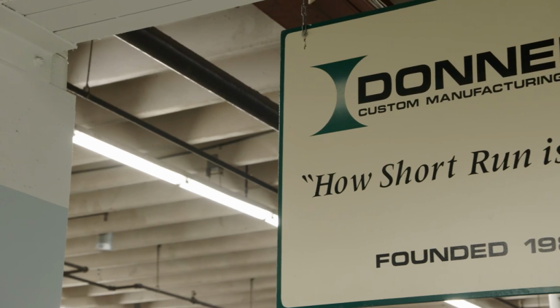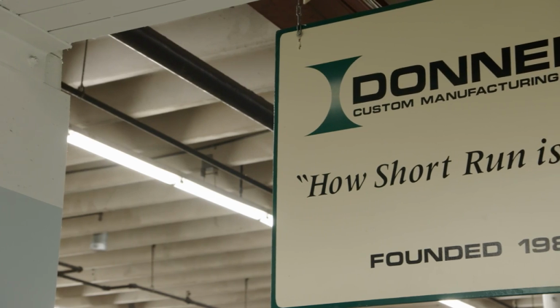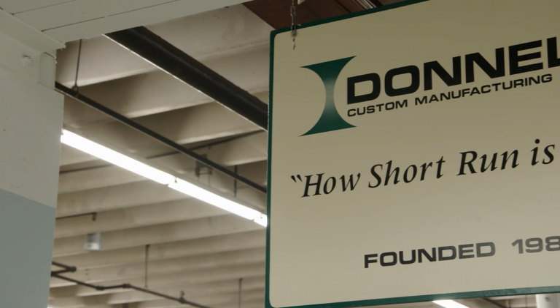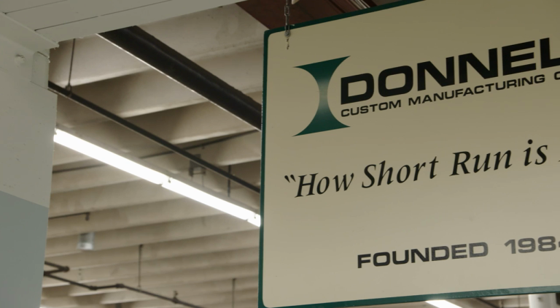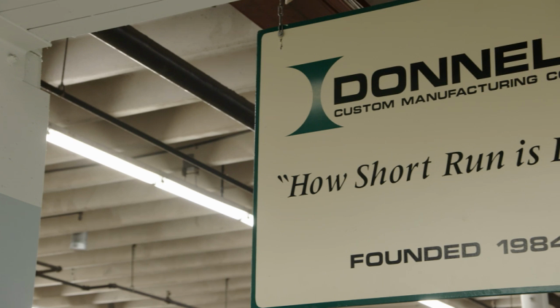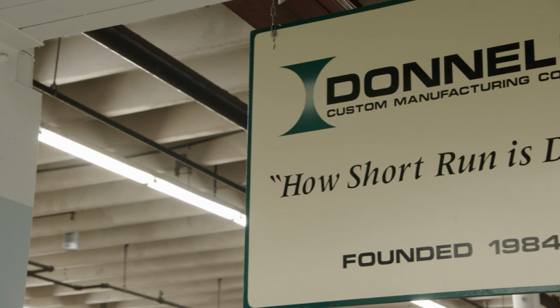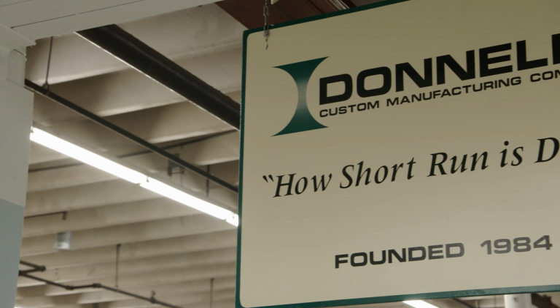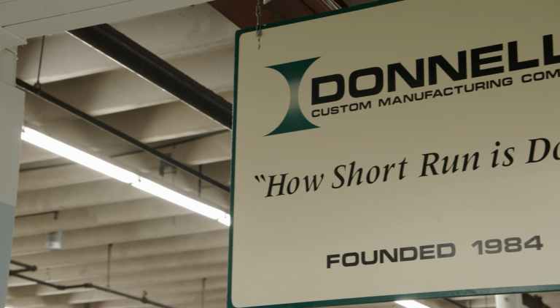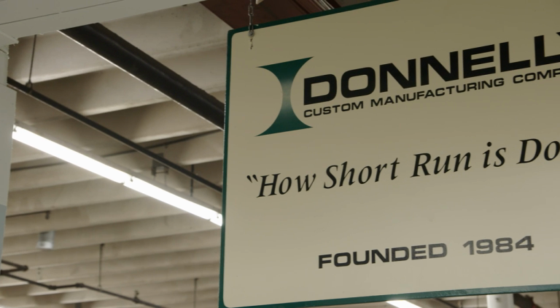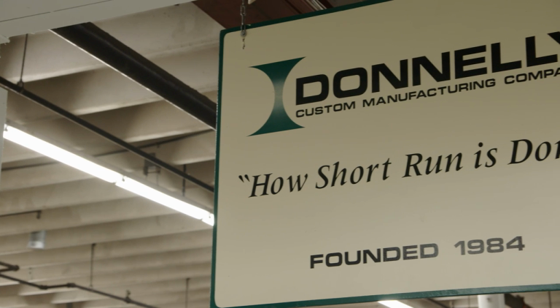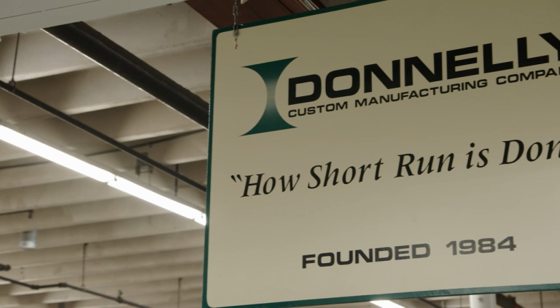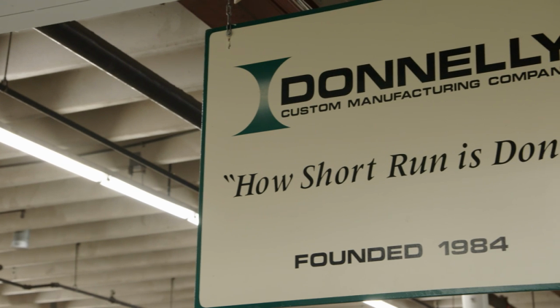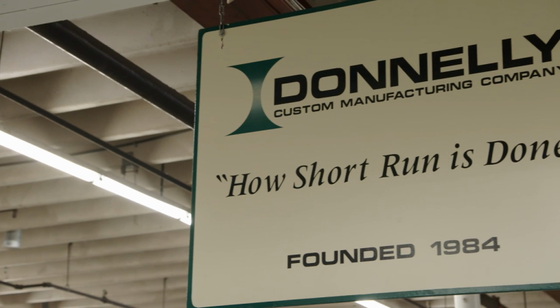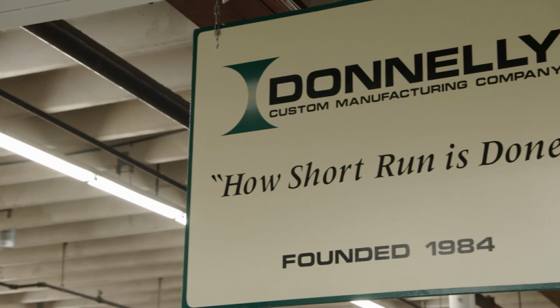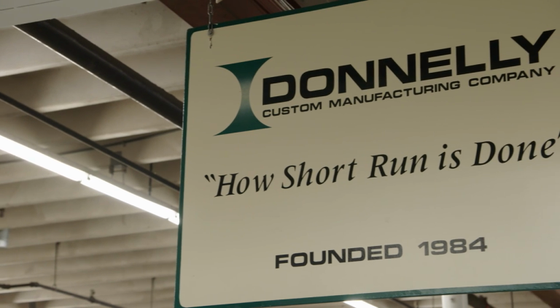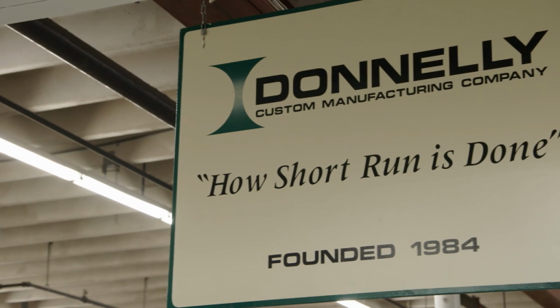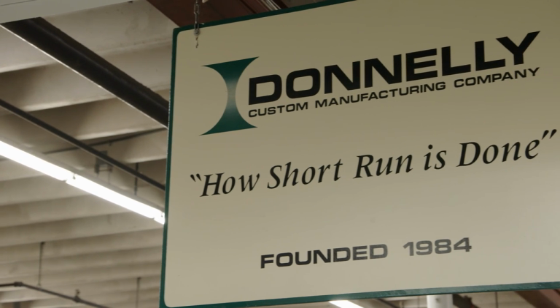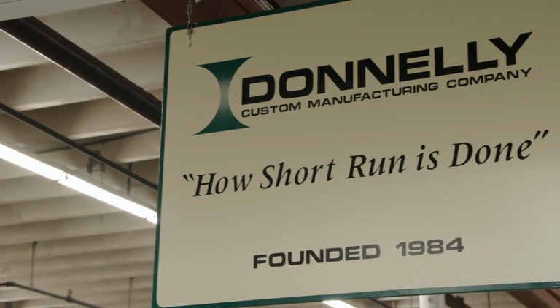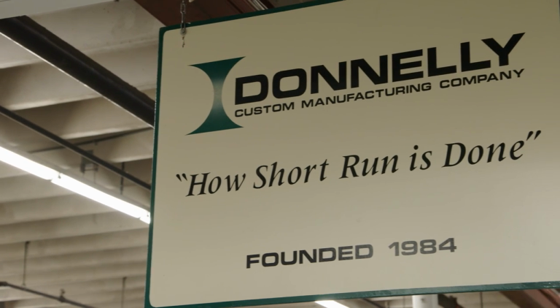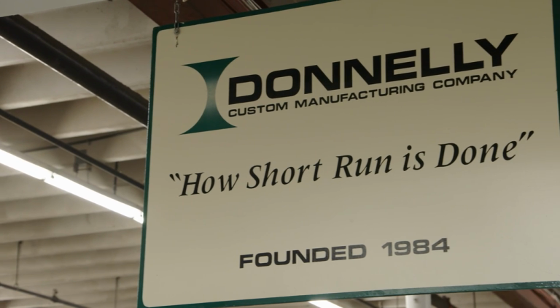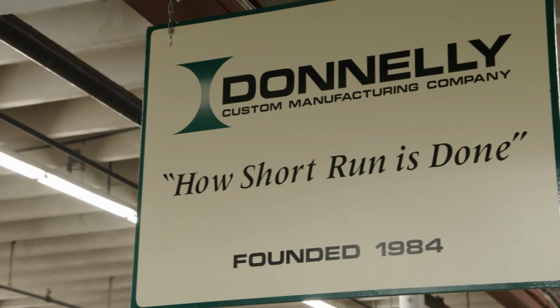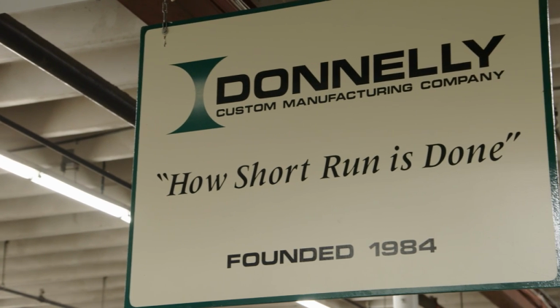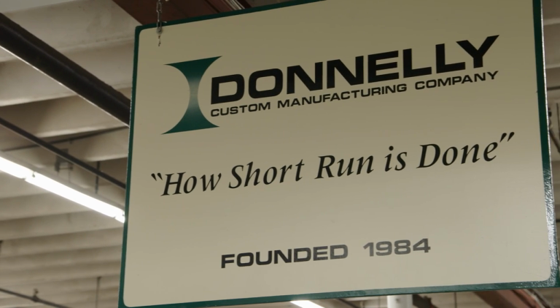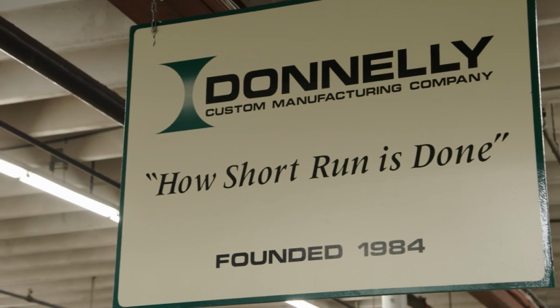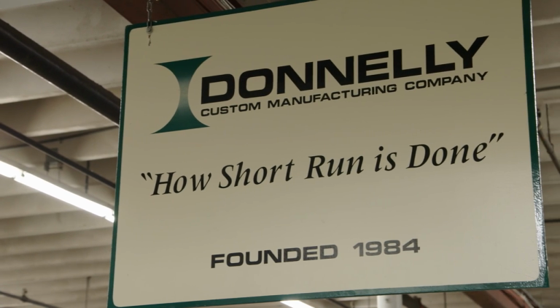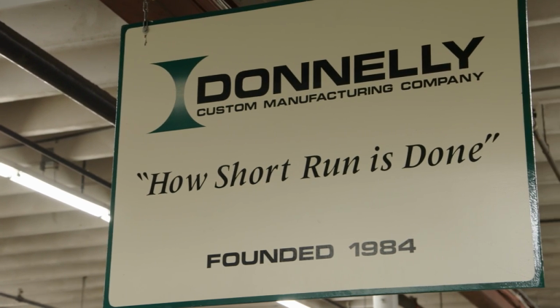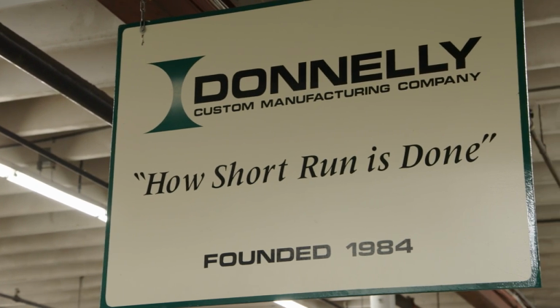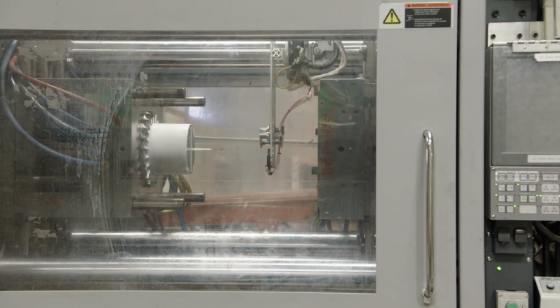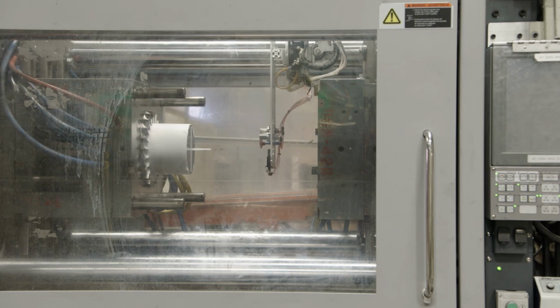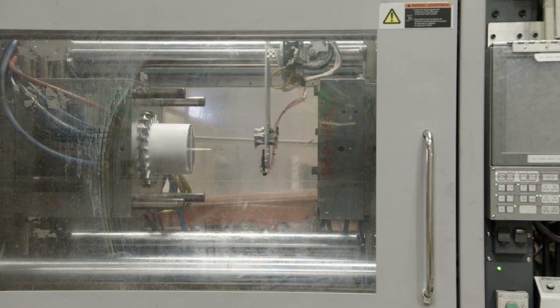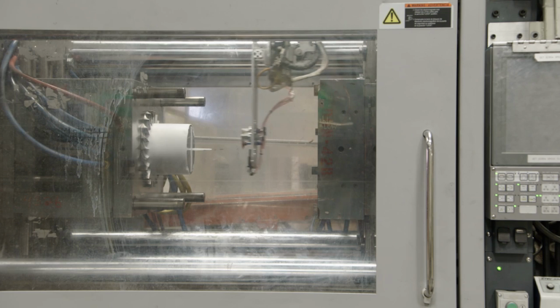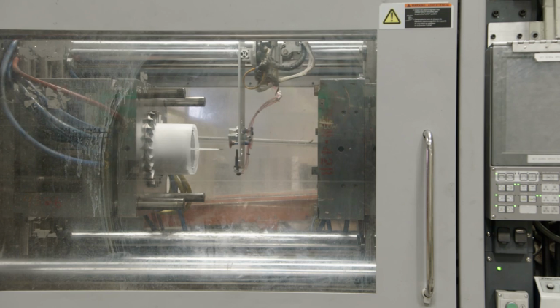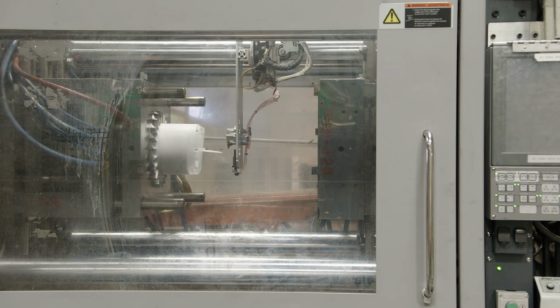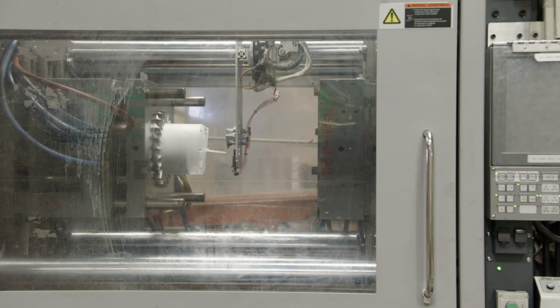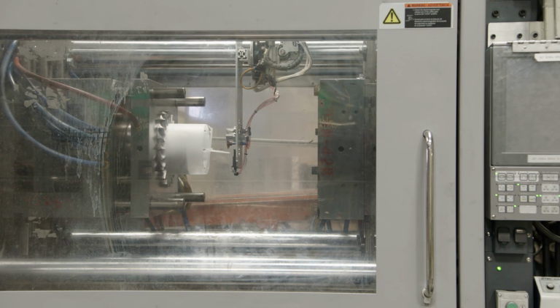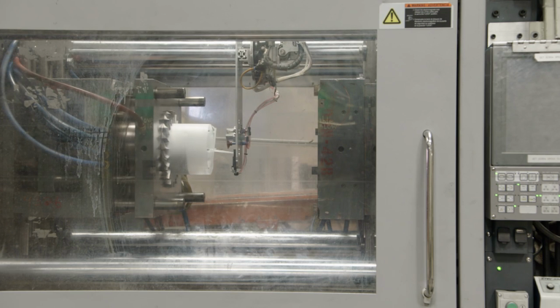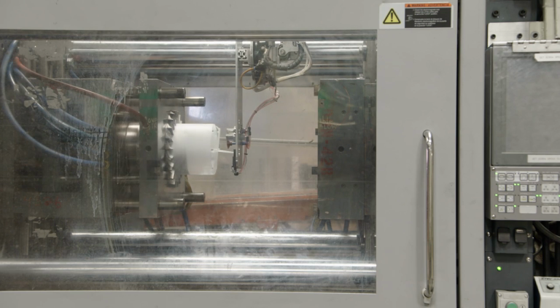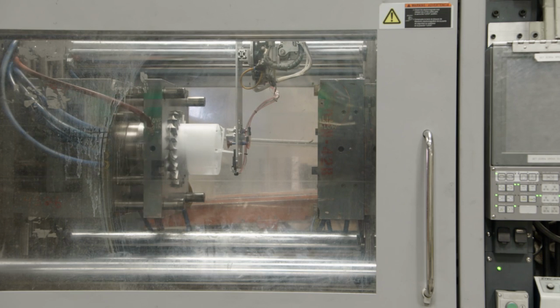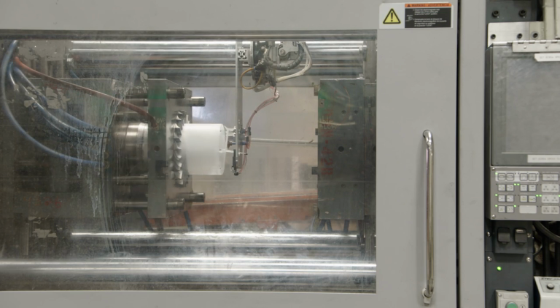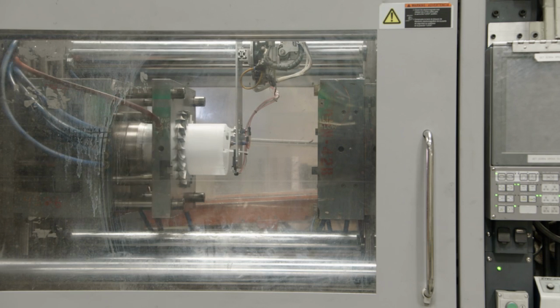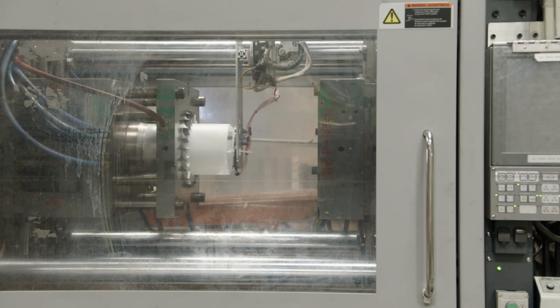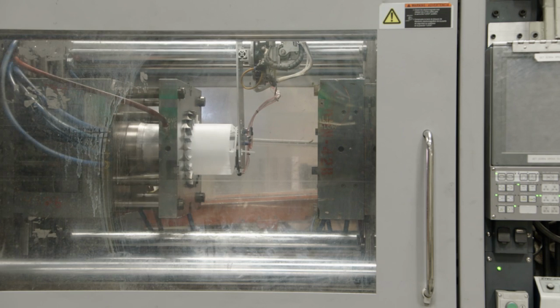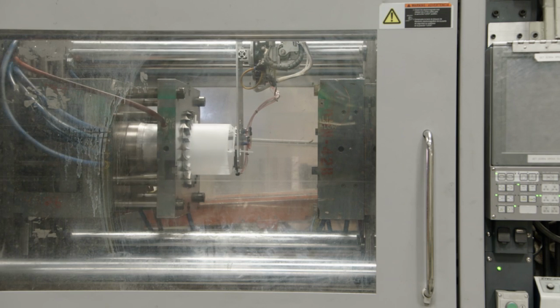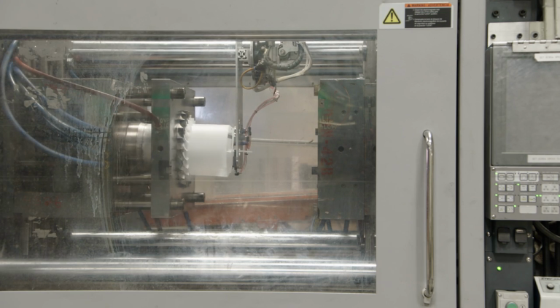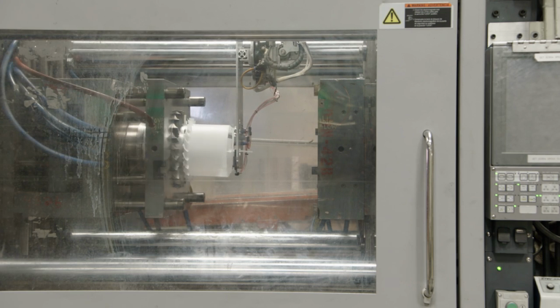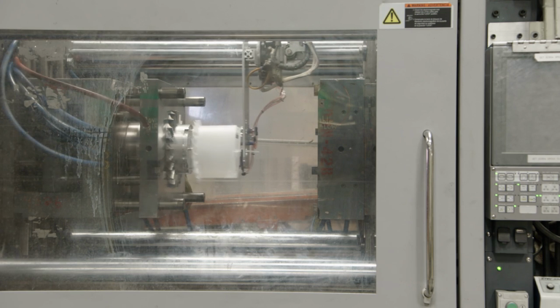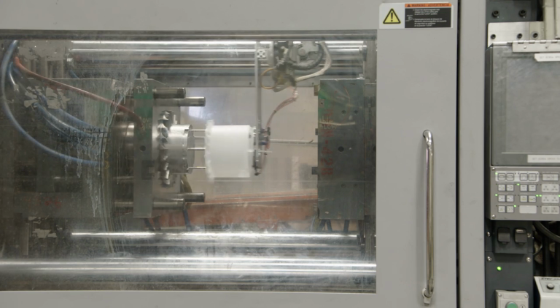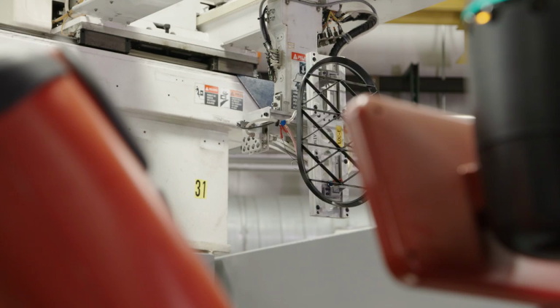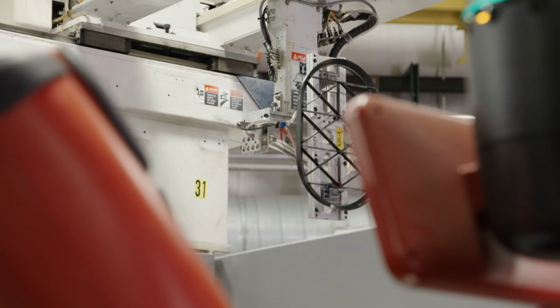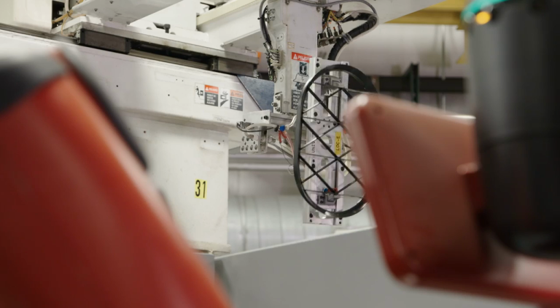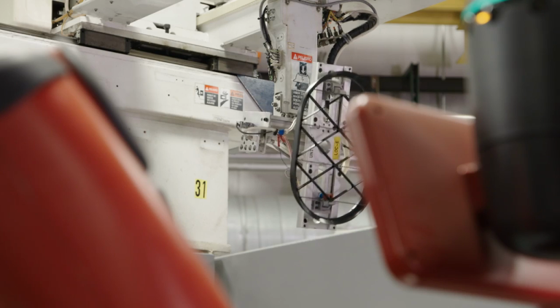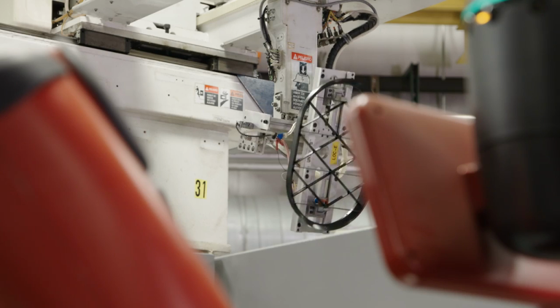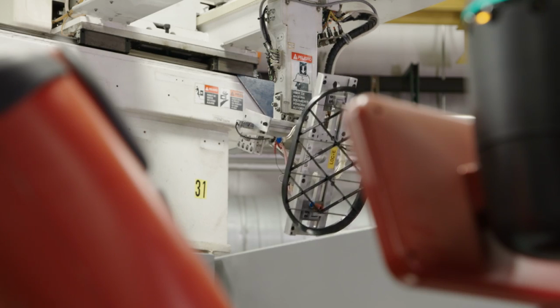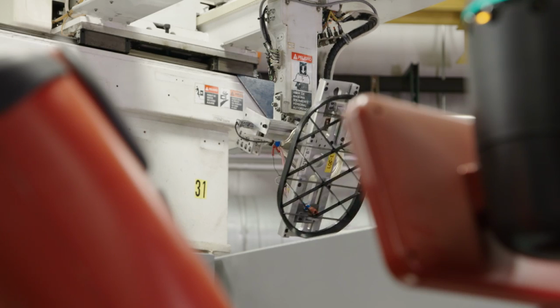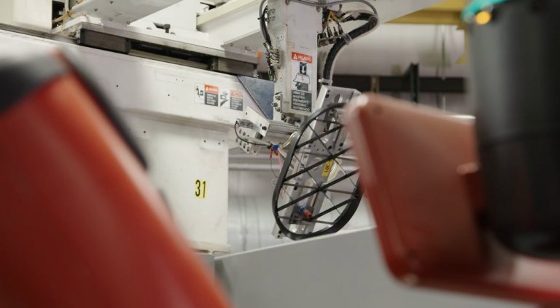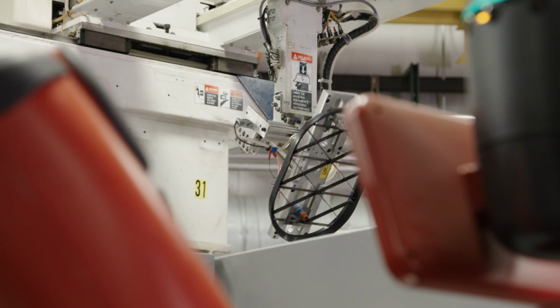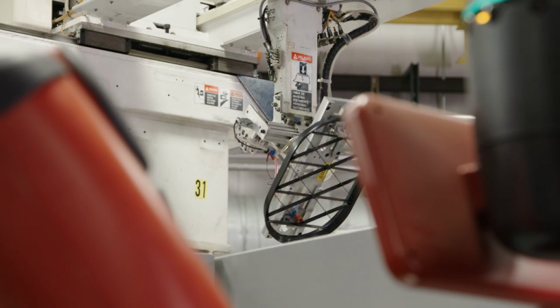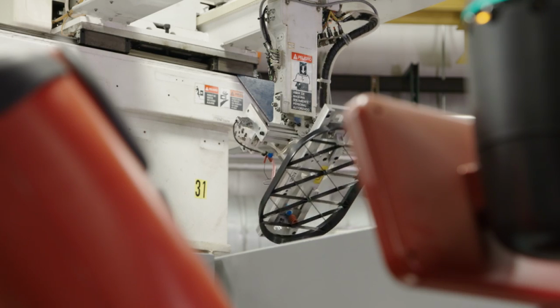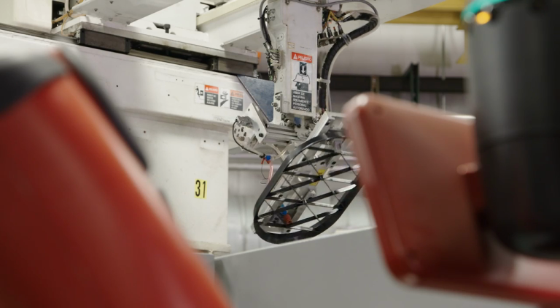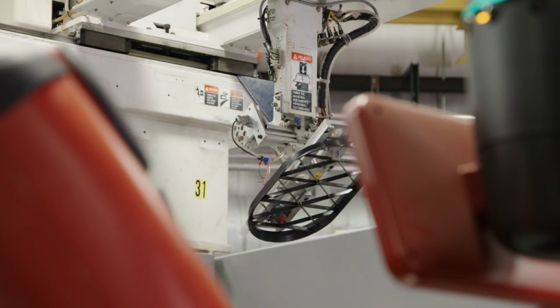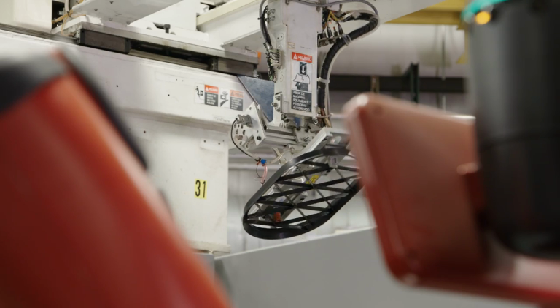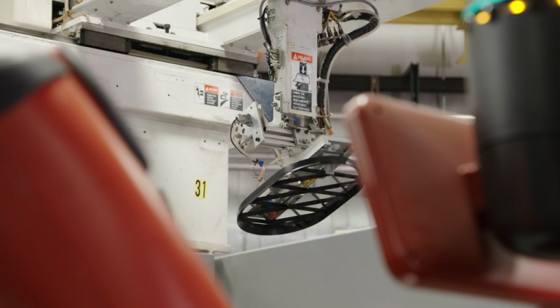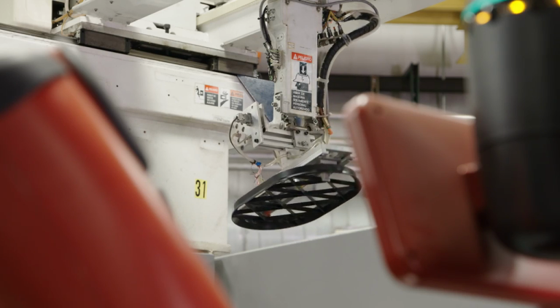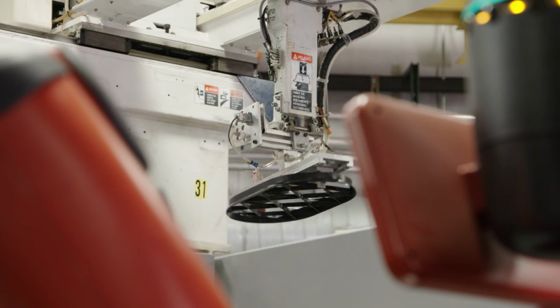Everything is about time — your lead times, your speed to market. We're measured in time, and that's the leveling wind in our industry.